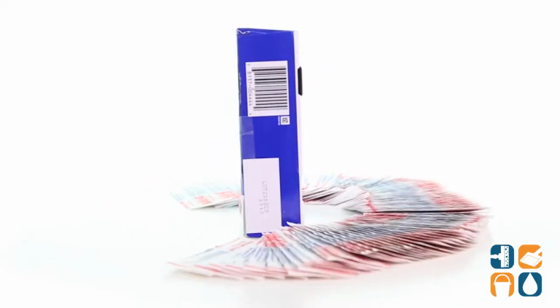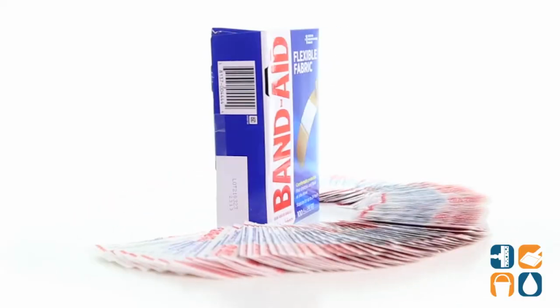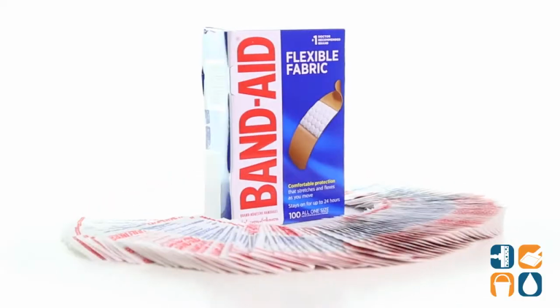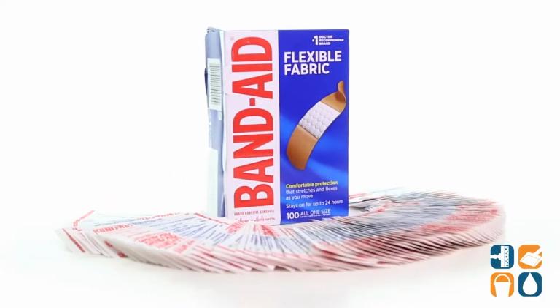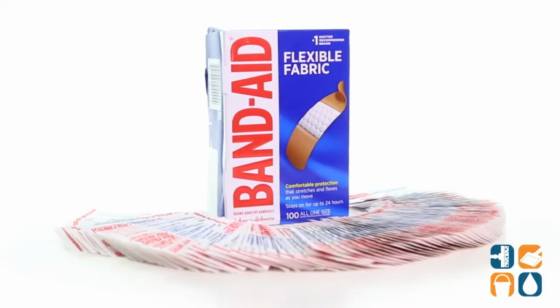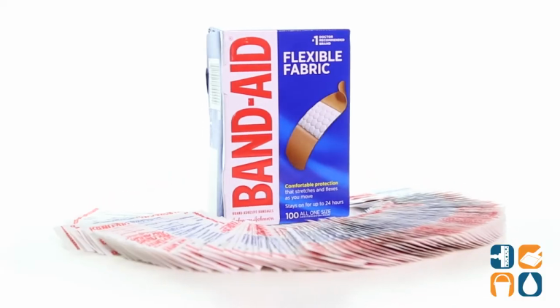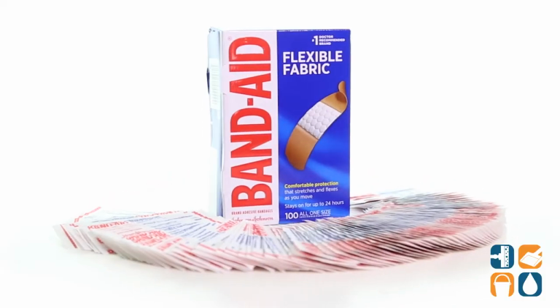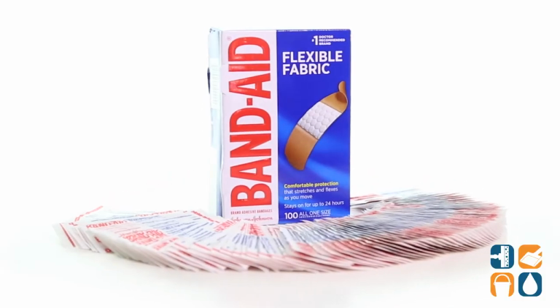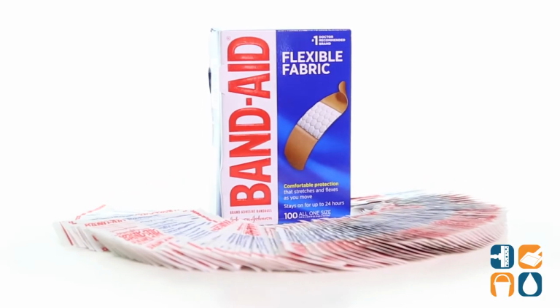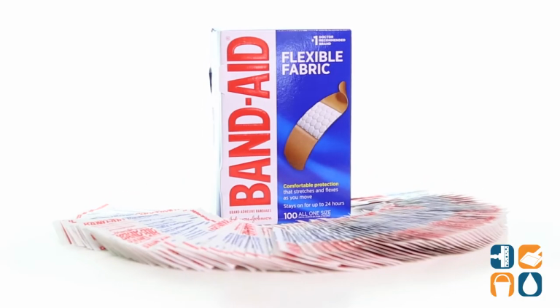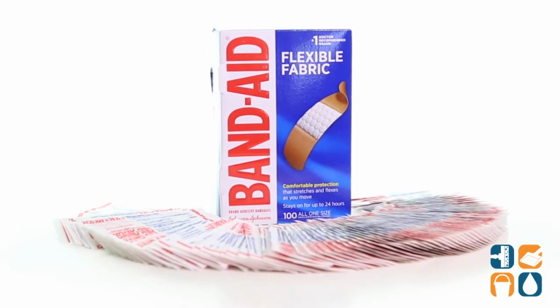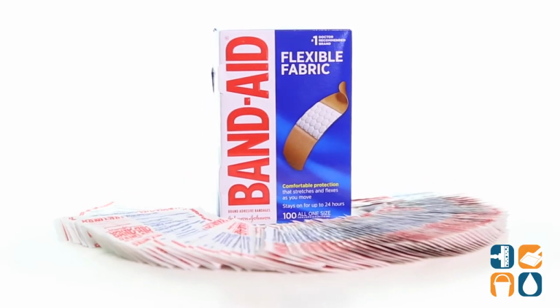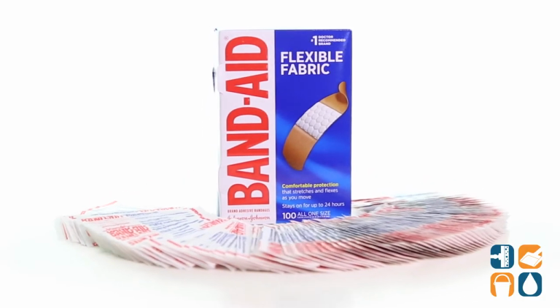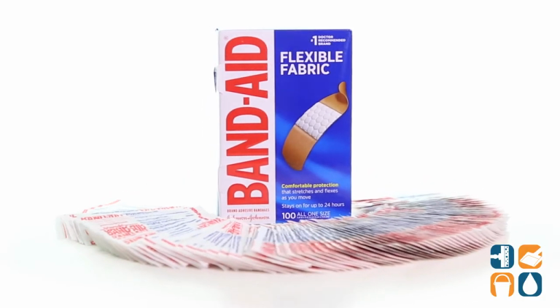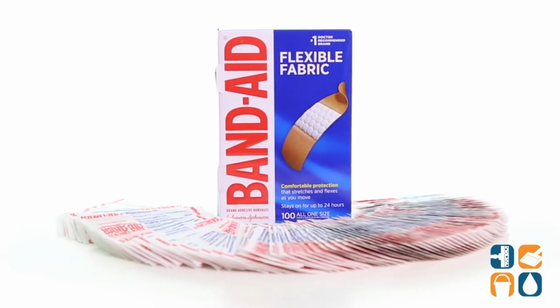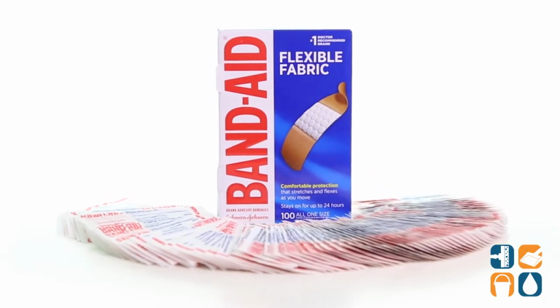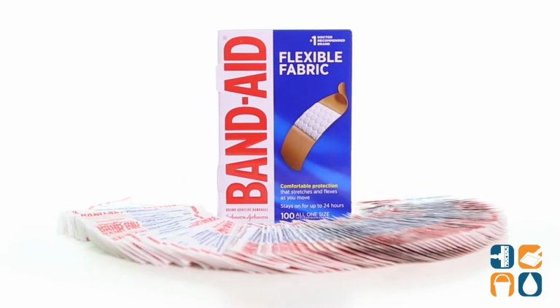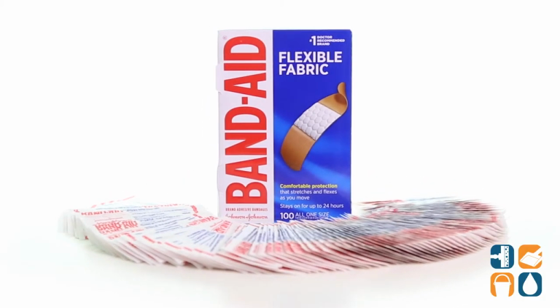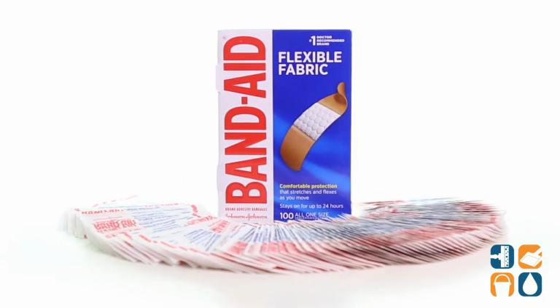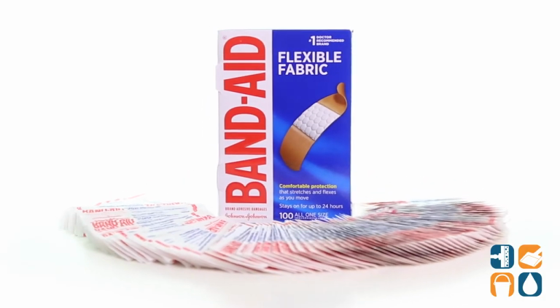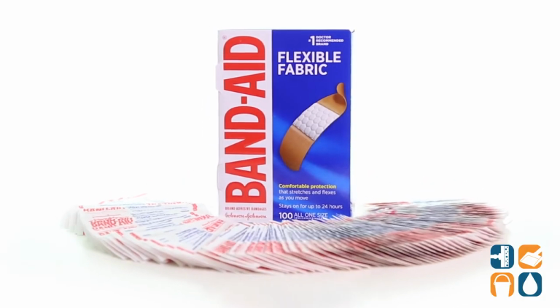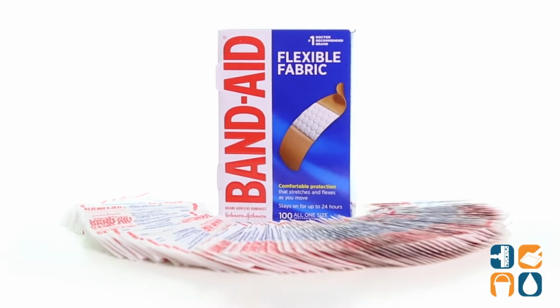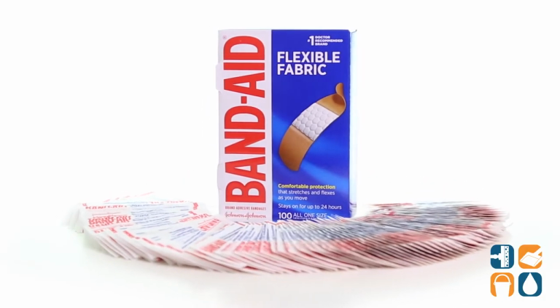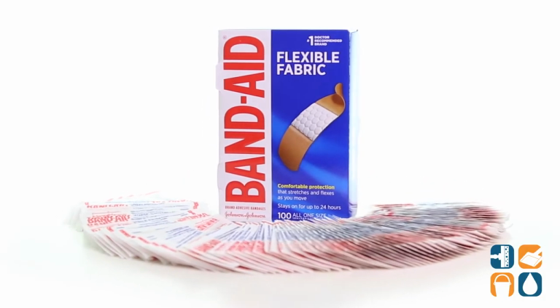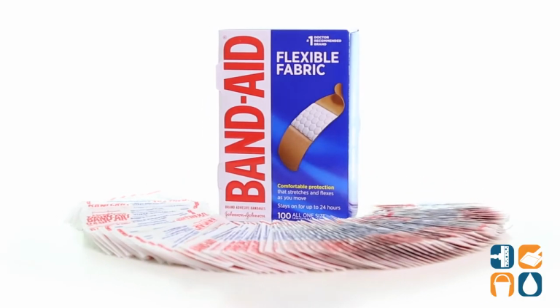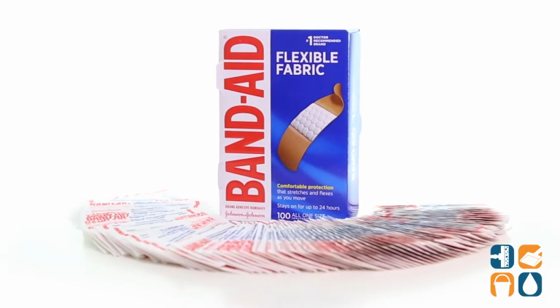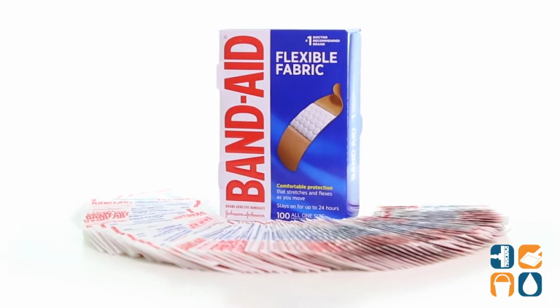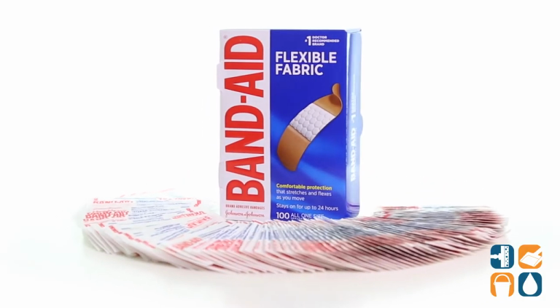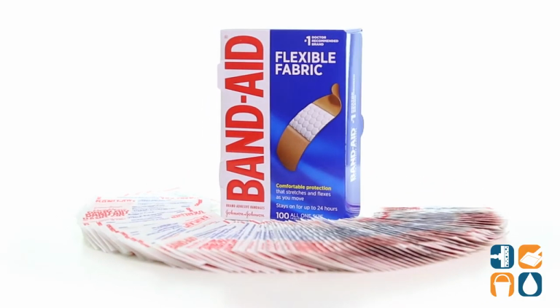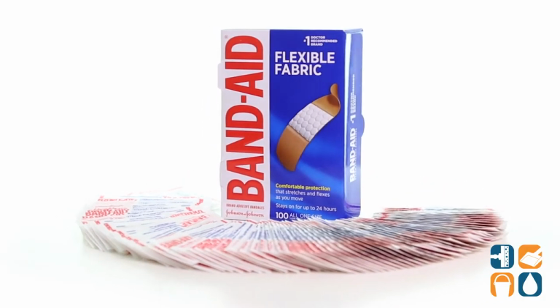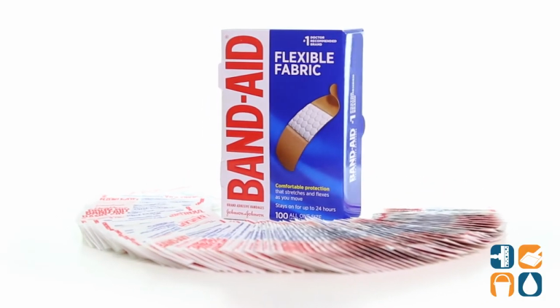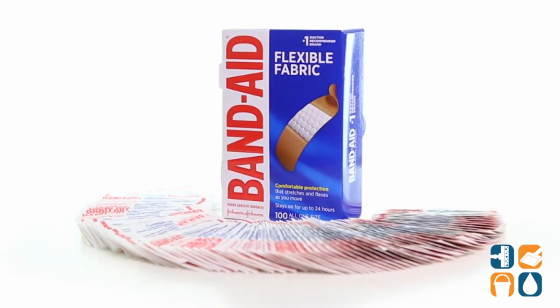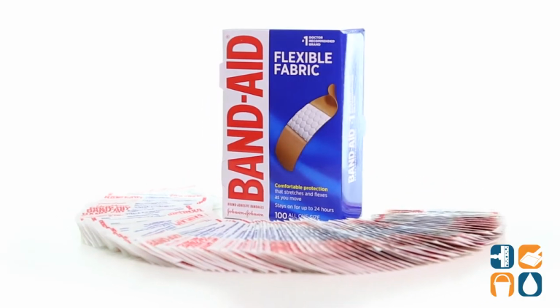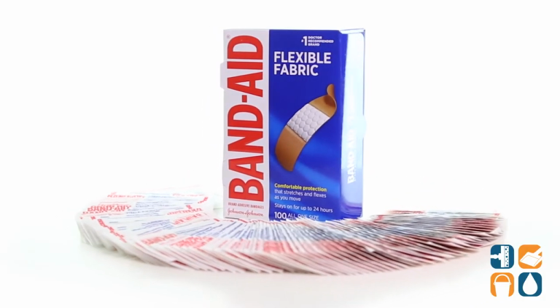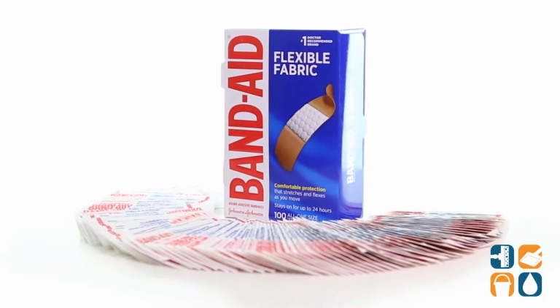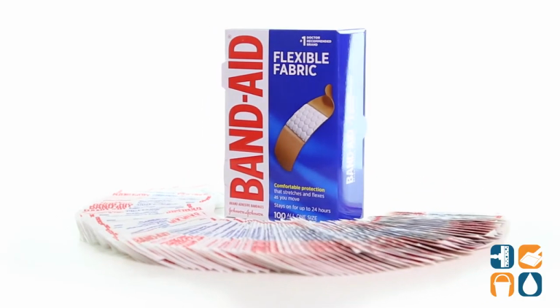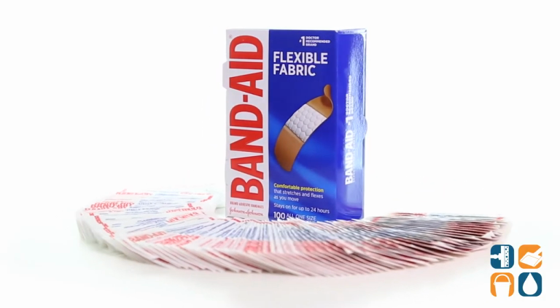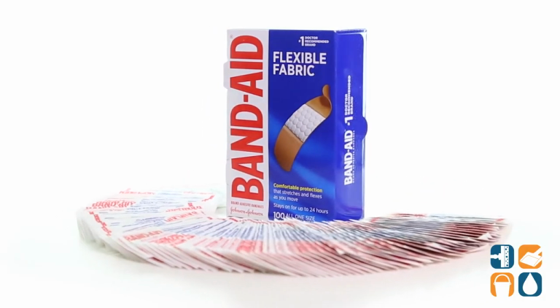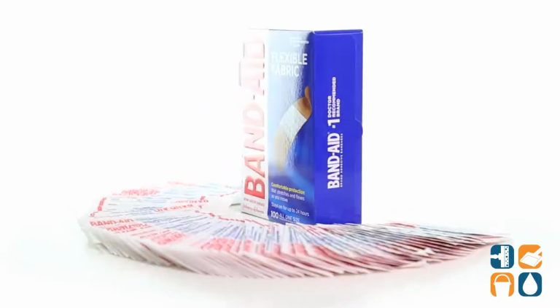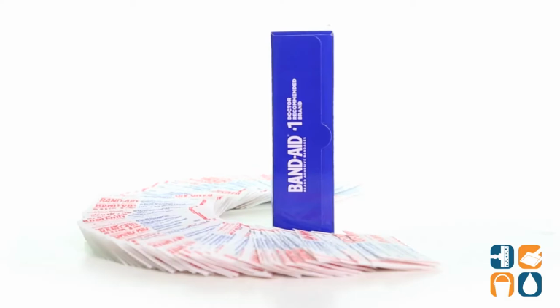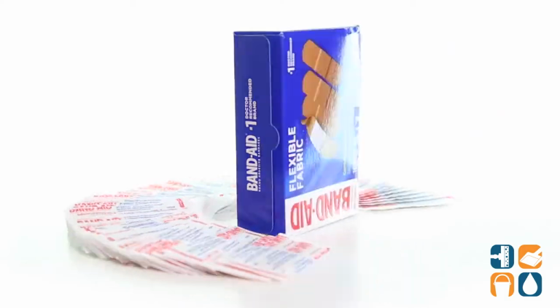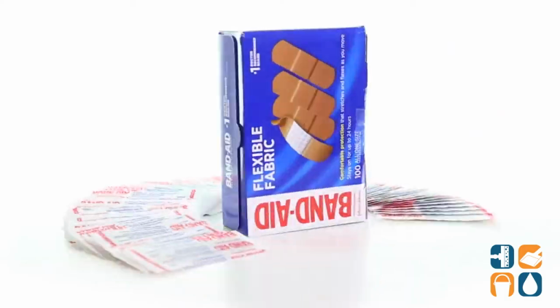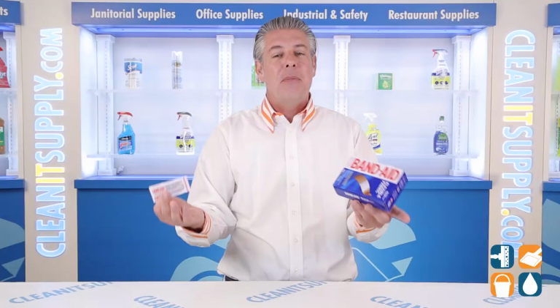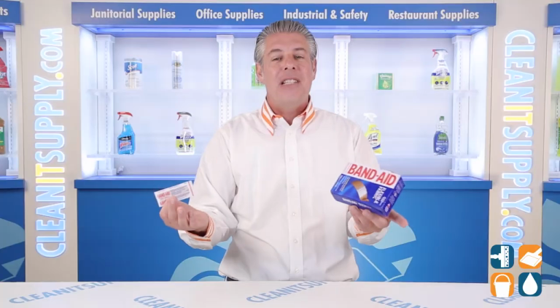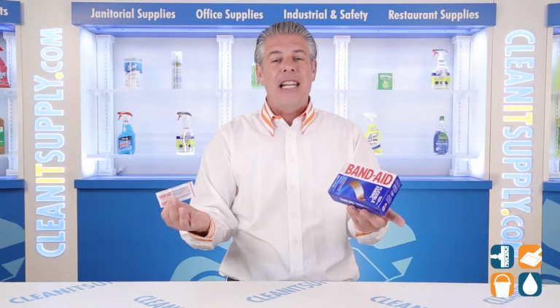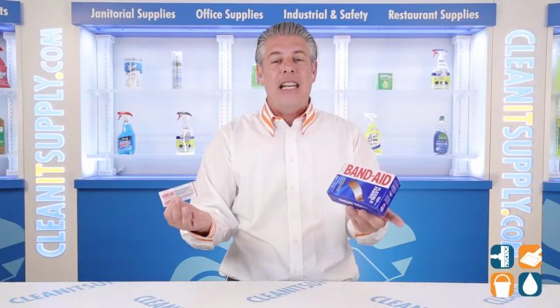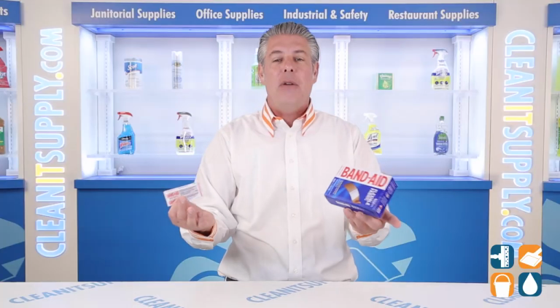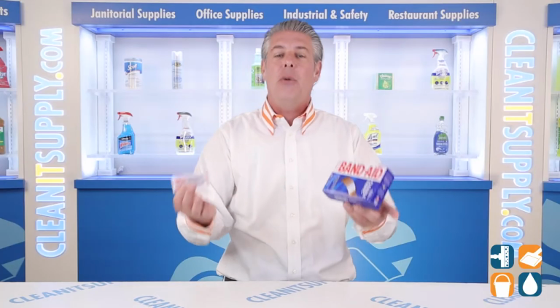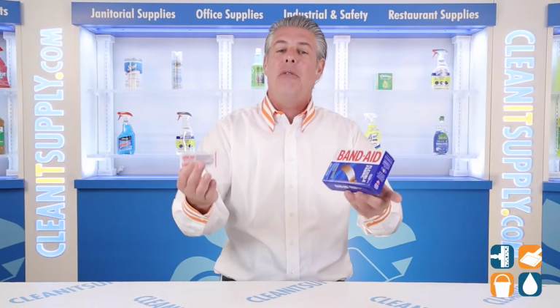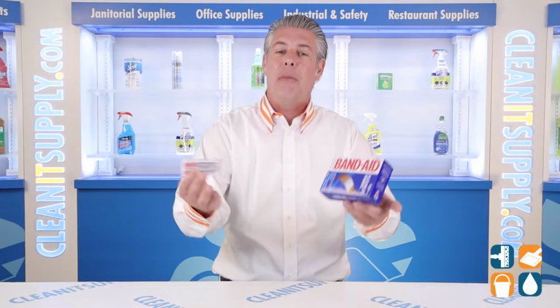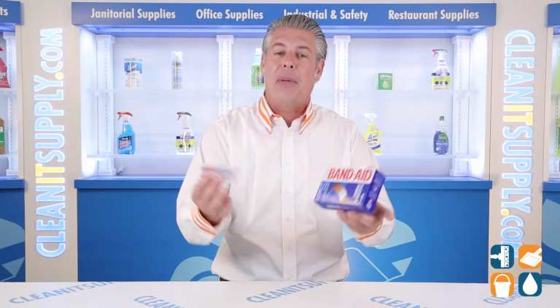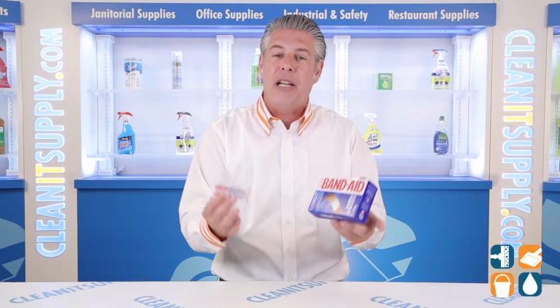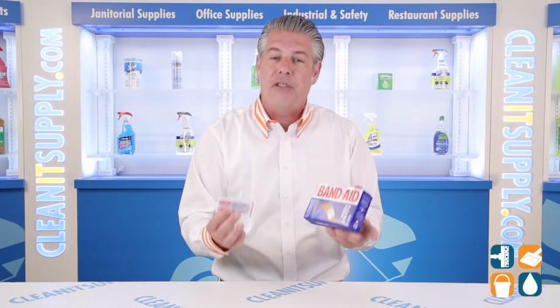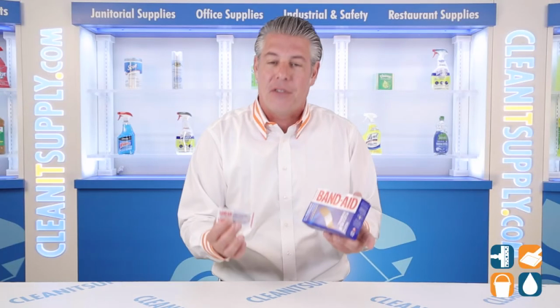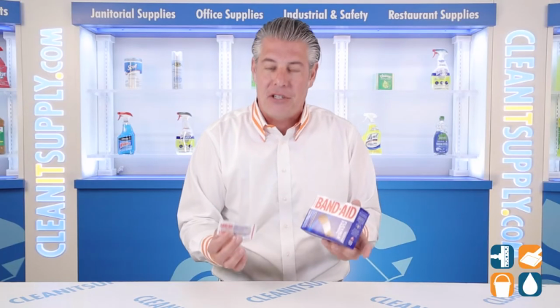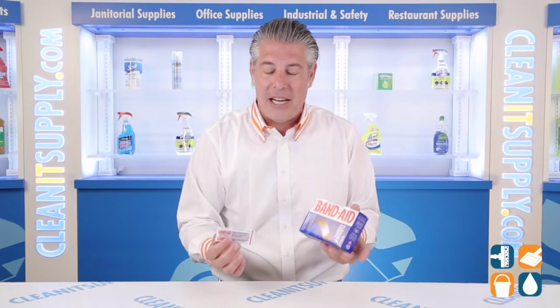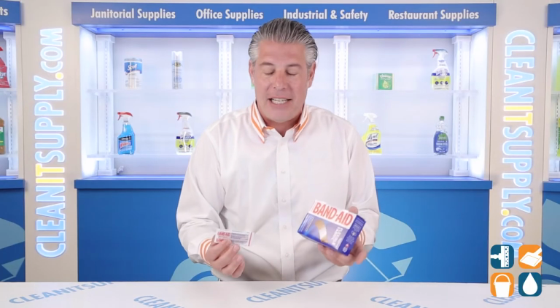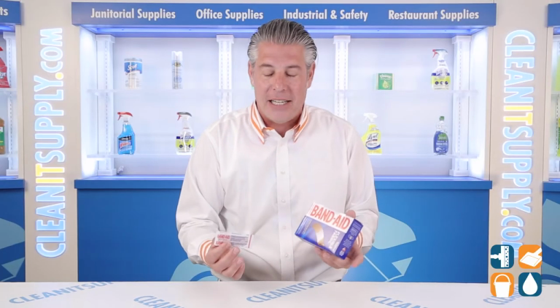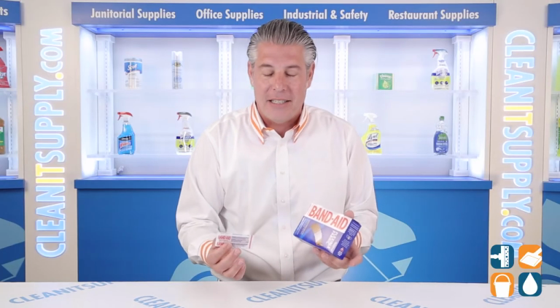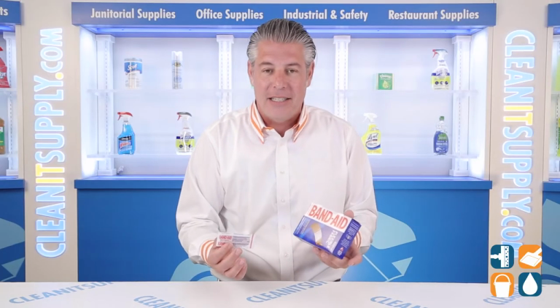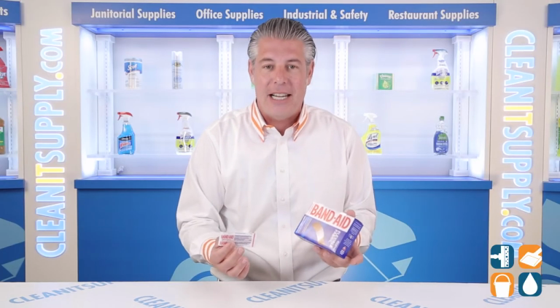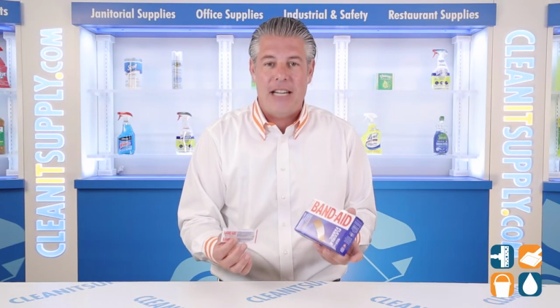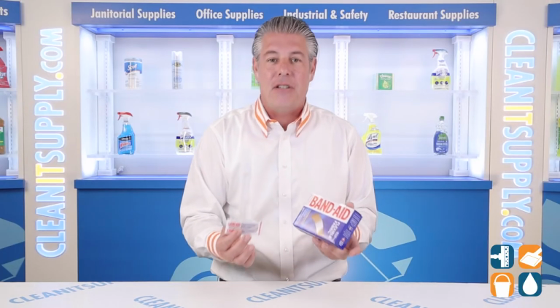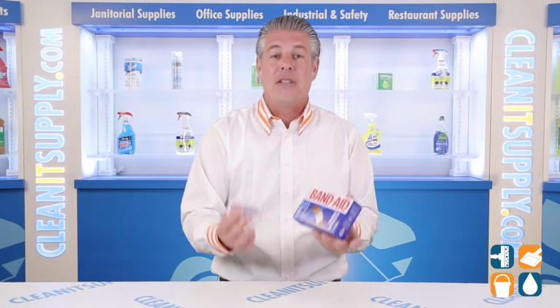The Band-Aid 4444 flexible fabric adhesive bandages are packaged for individual use. Use them as needed or to replenish first aid kits and stations.